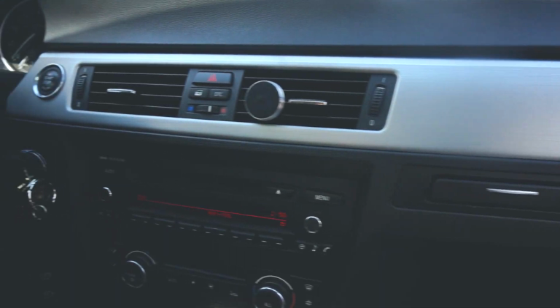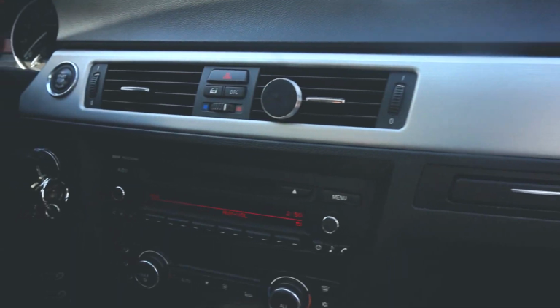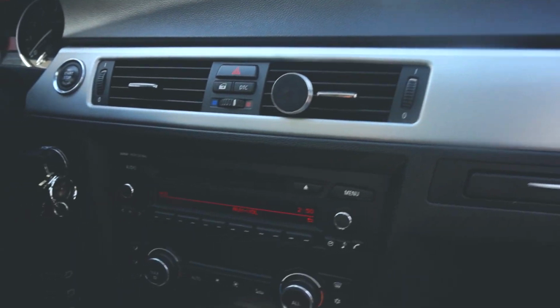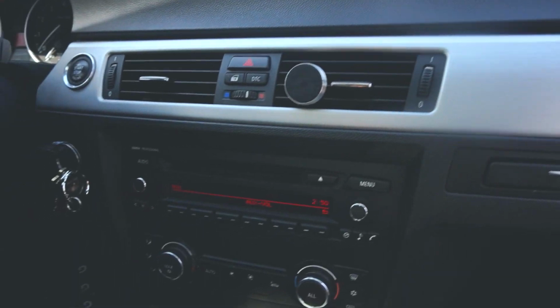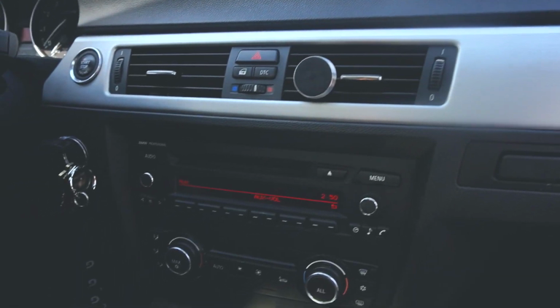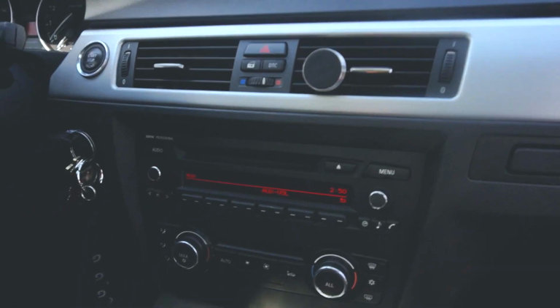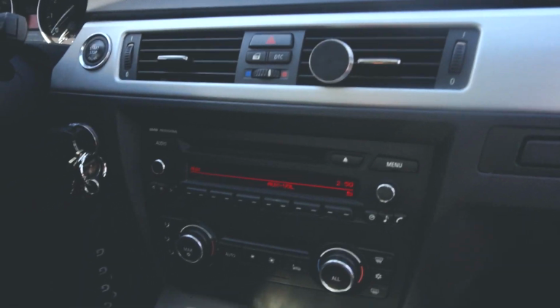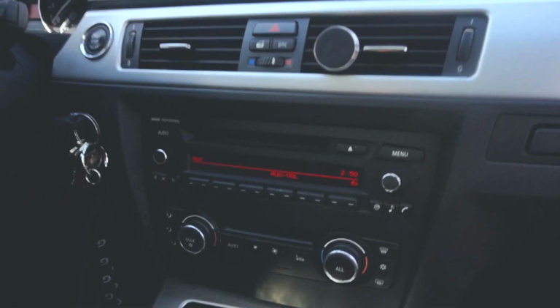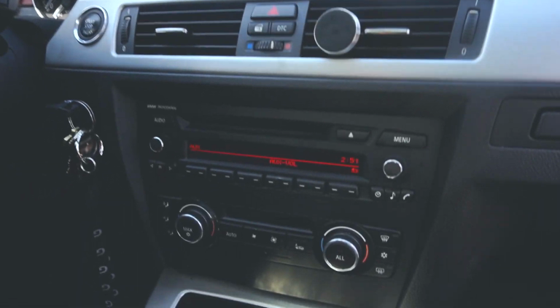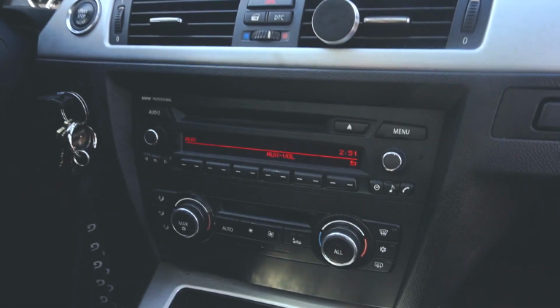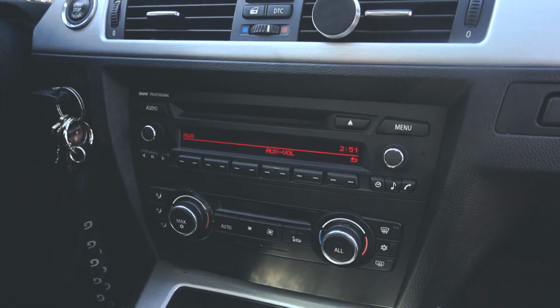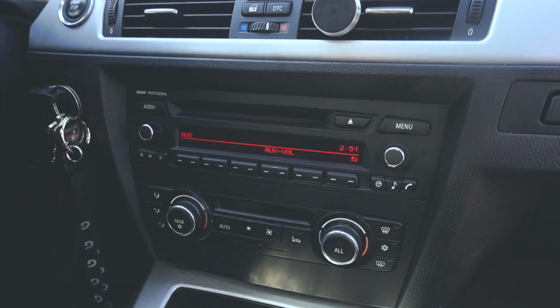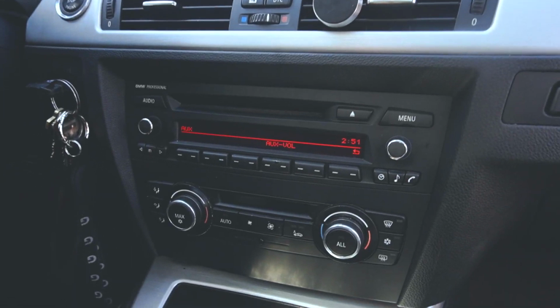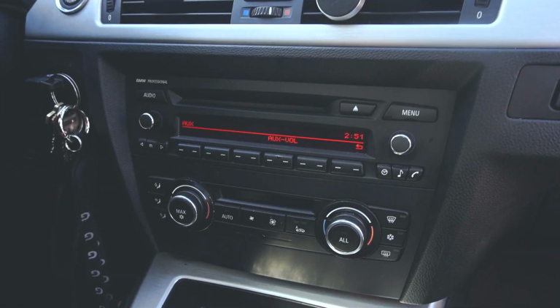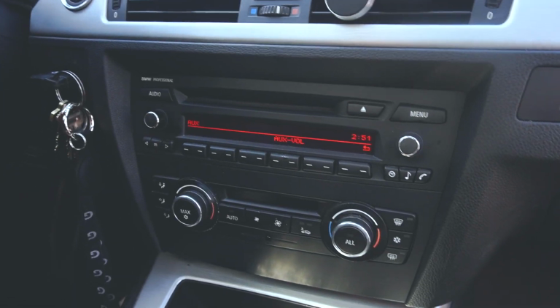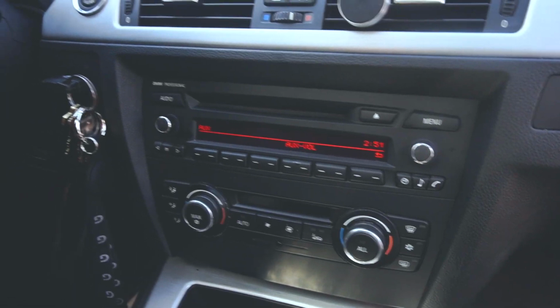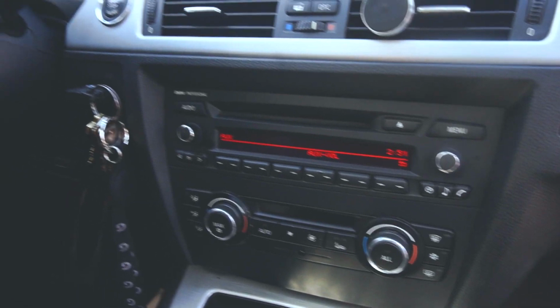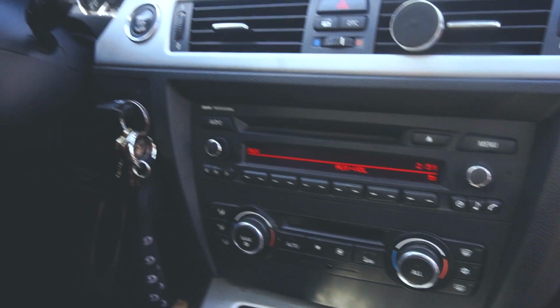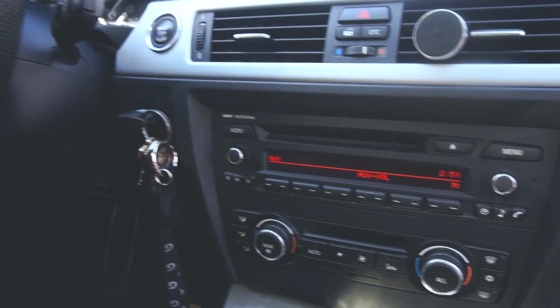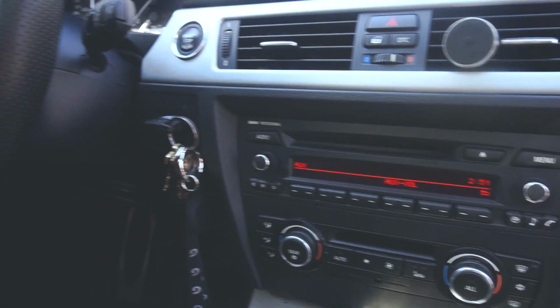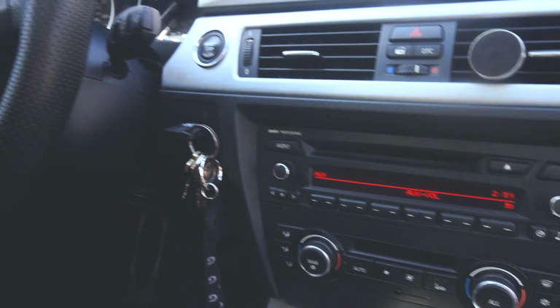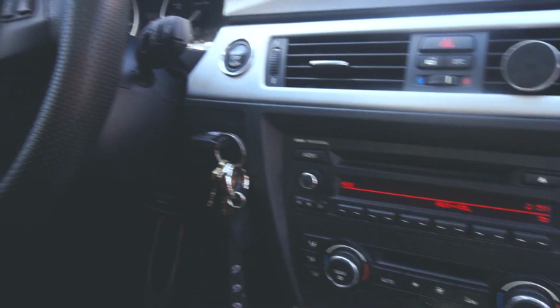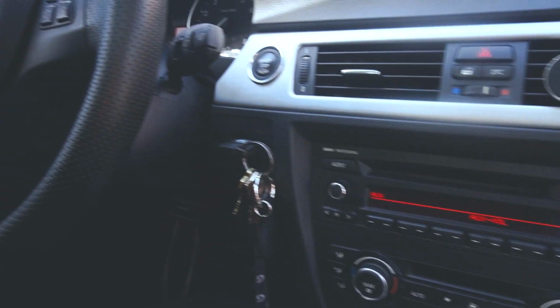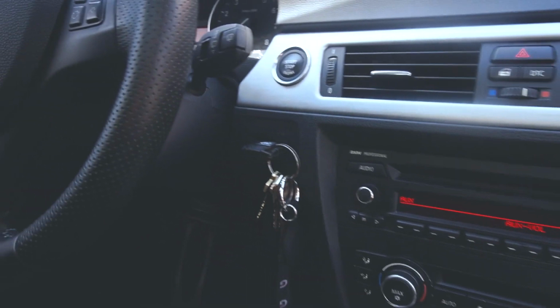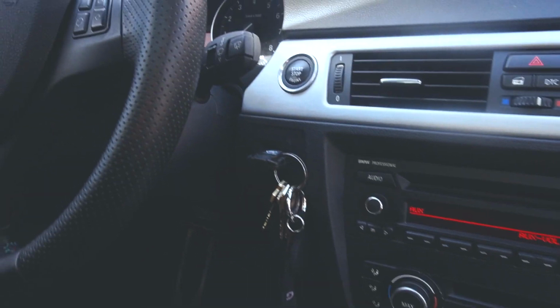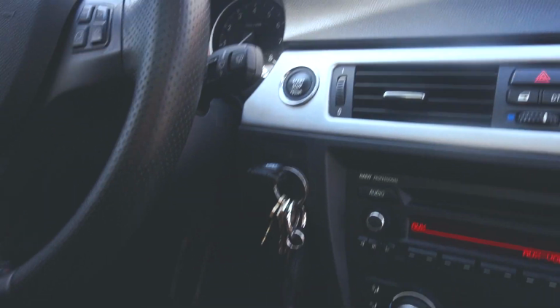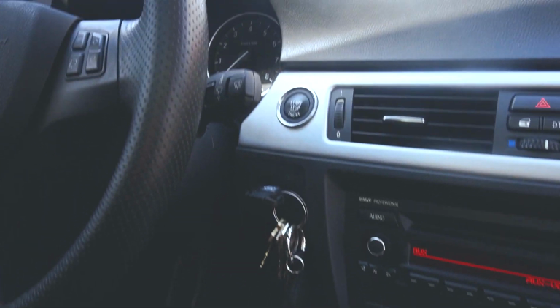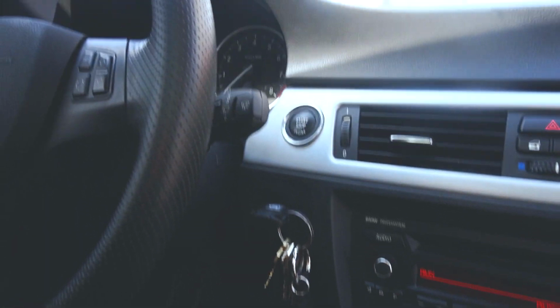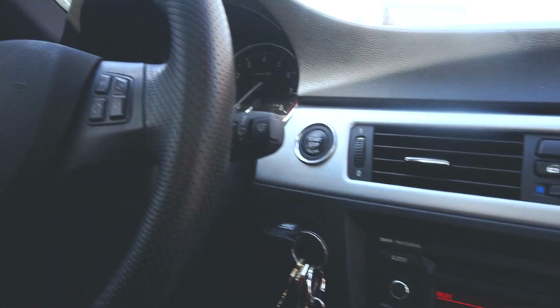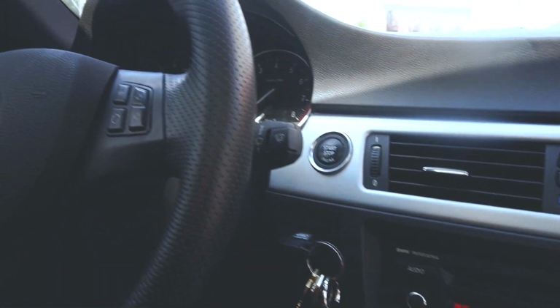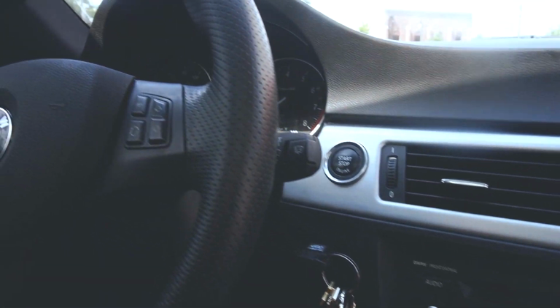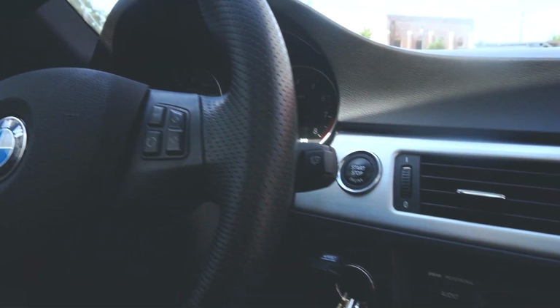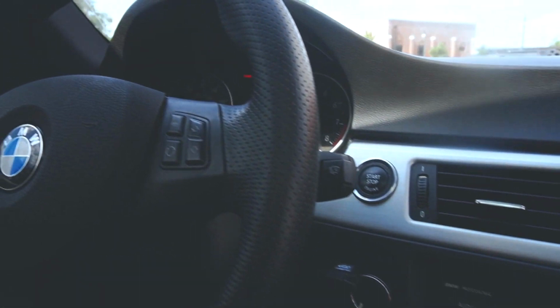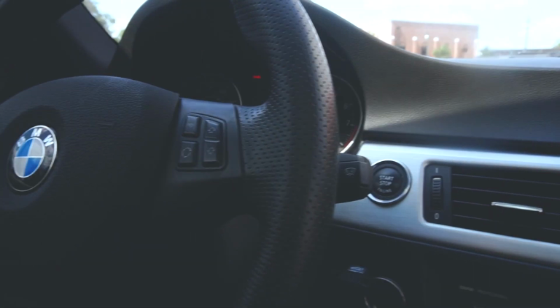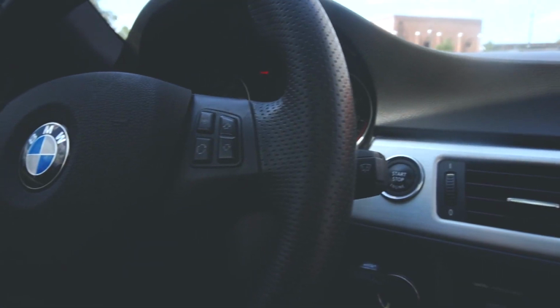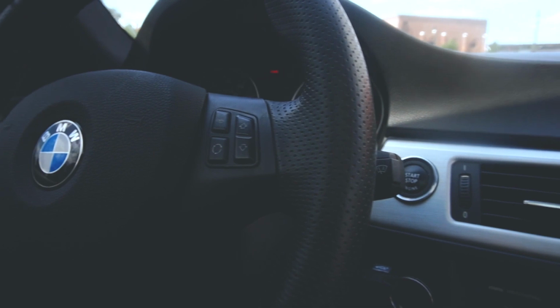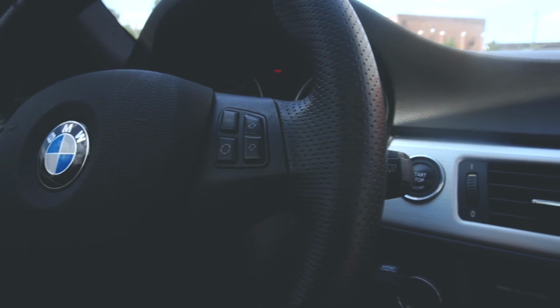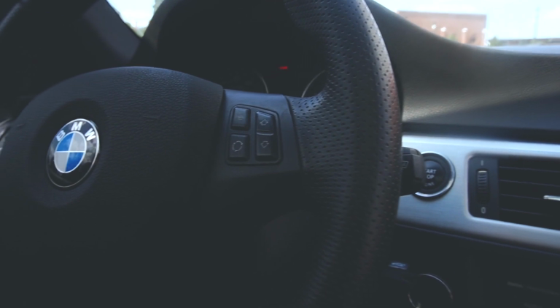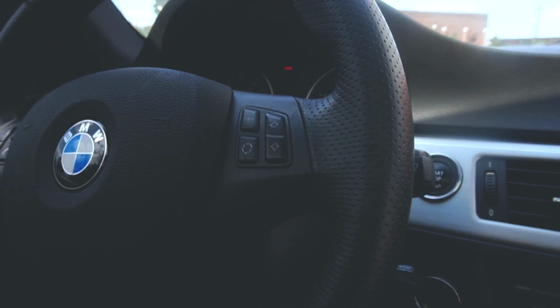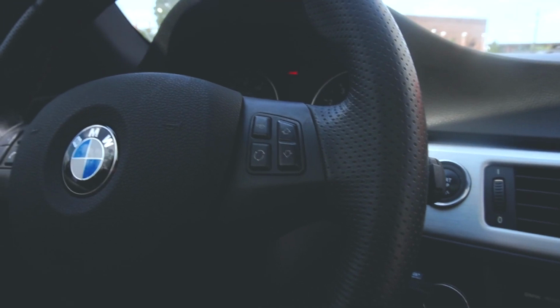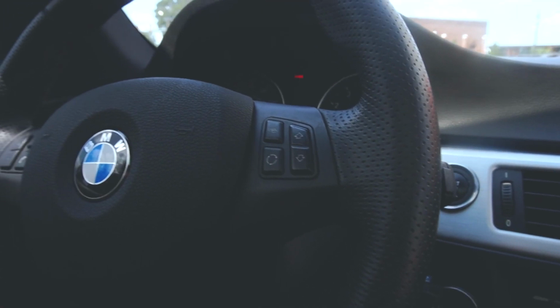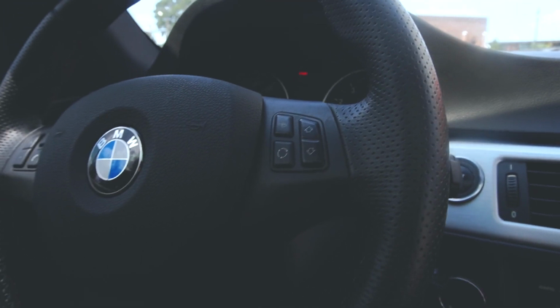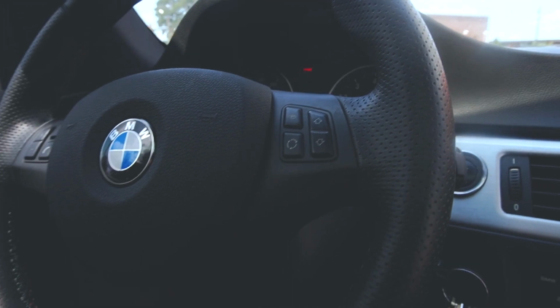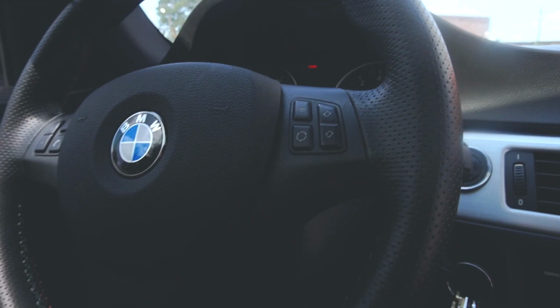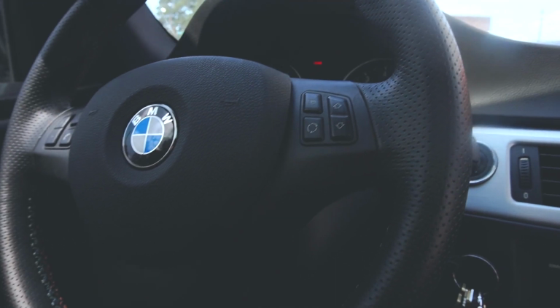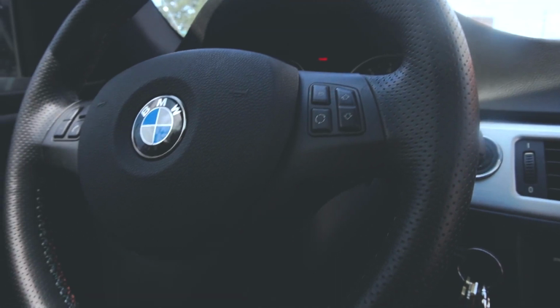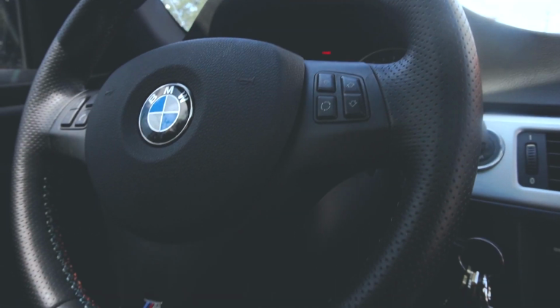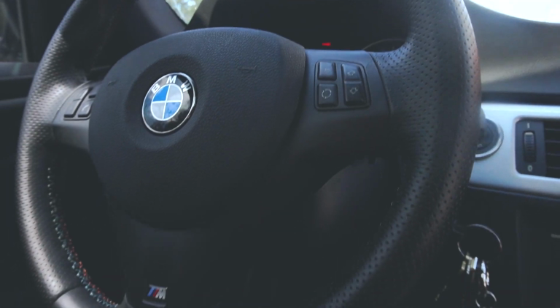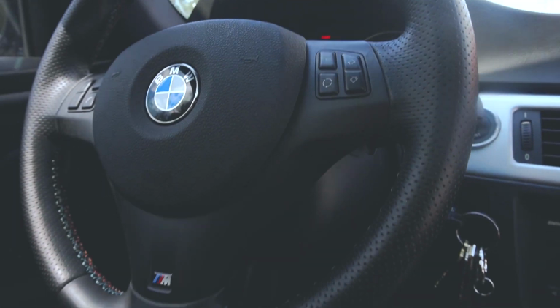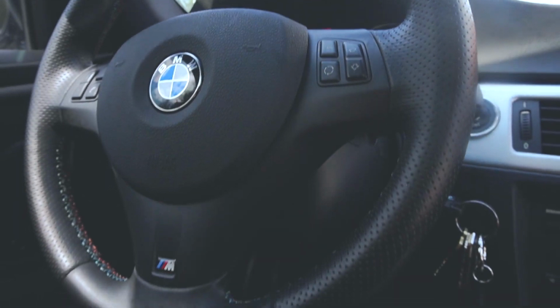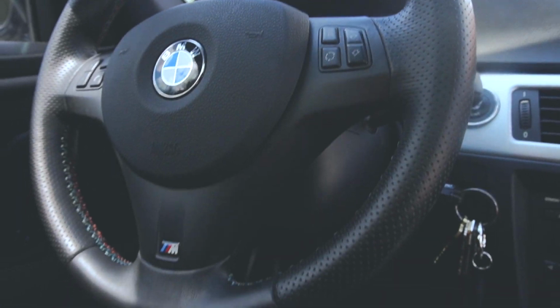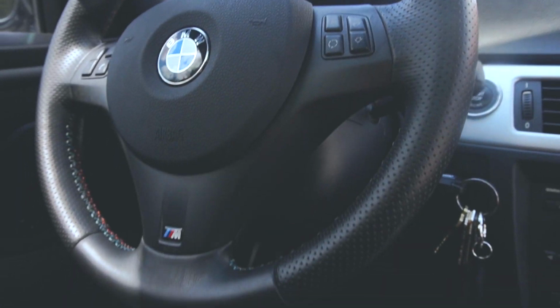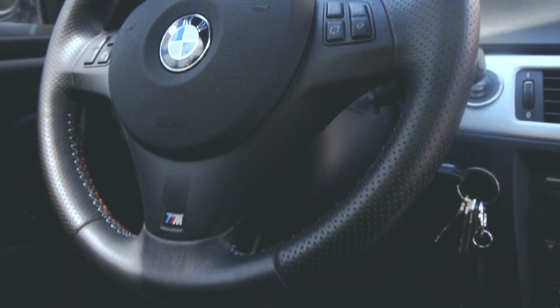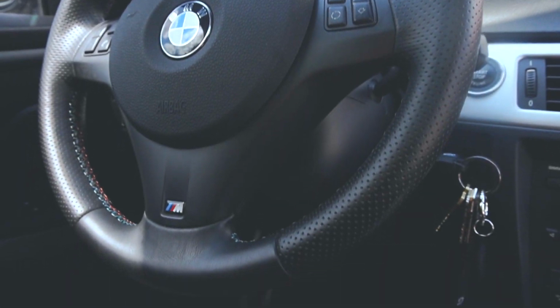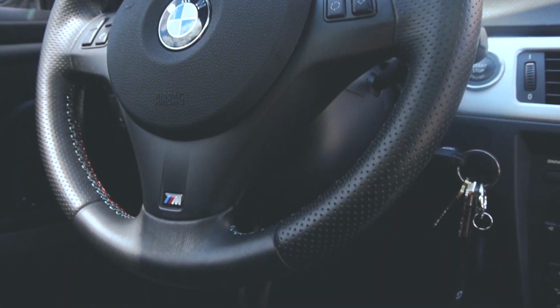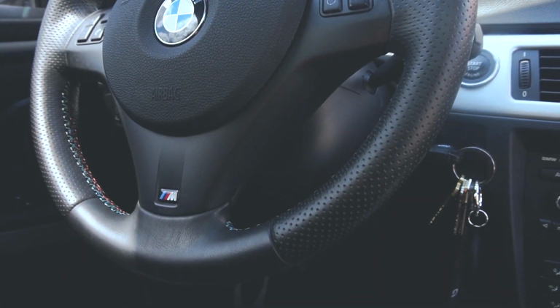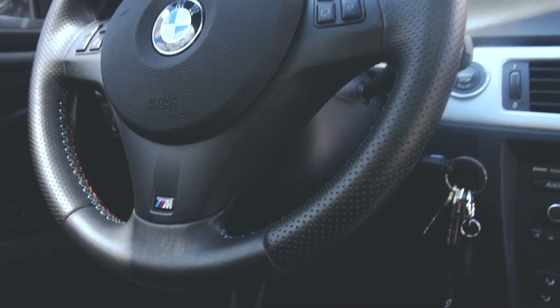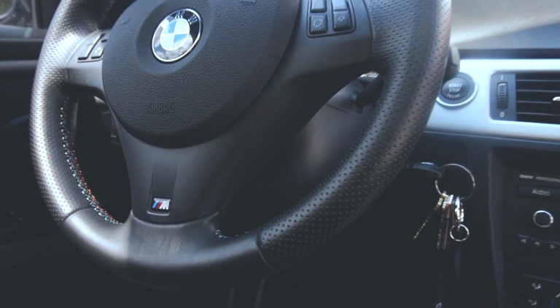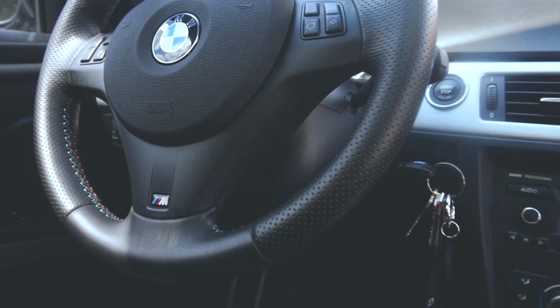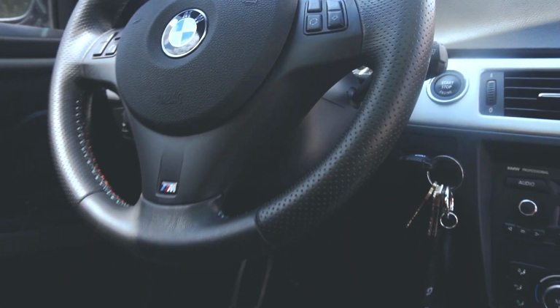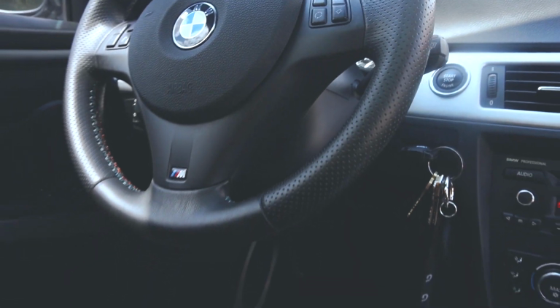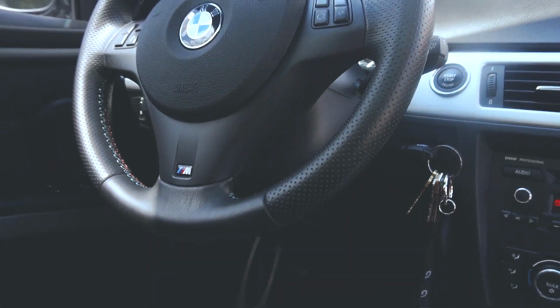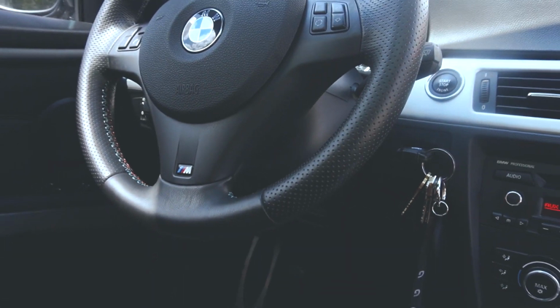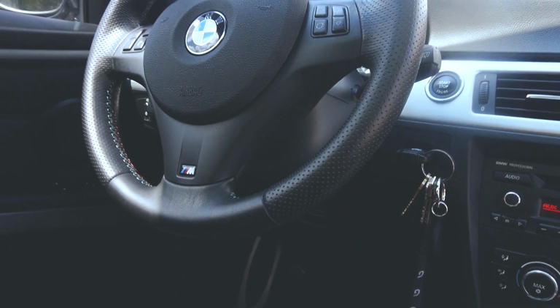So pretty much, this is the interior. I want to change out the radio to the Apple CarPlay version.